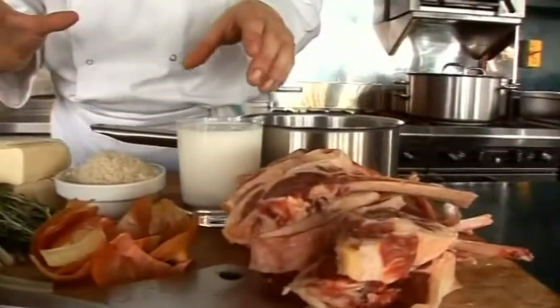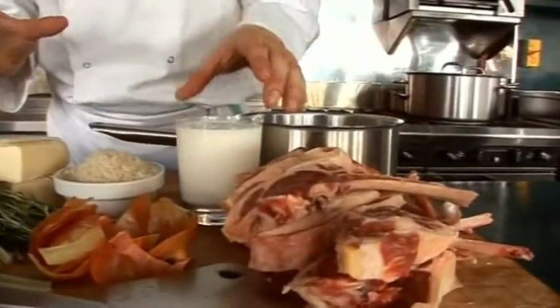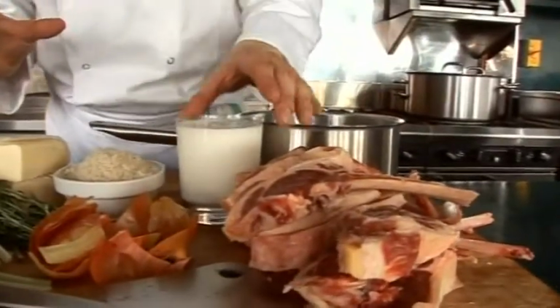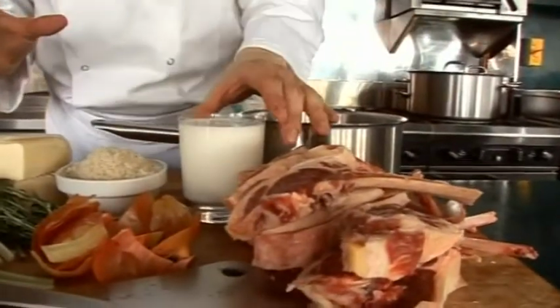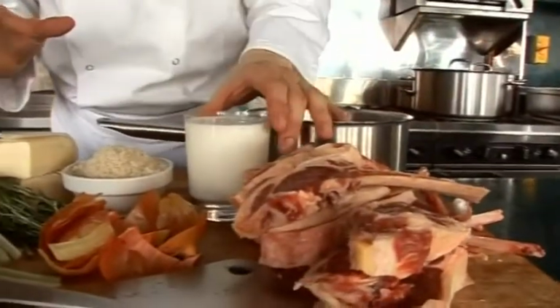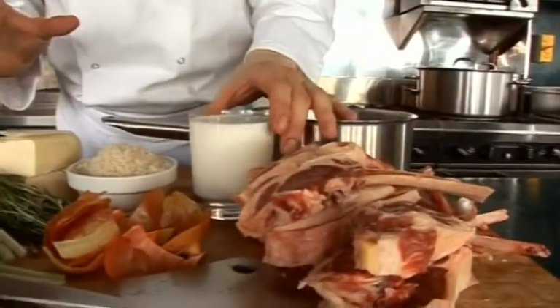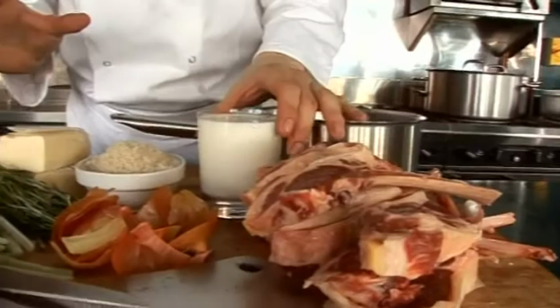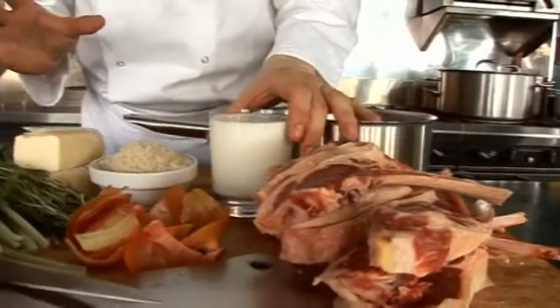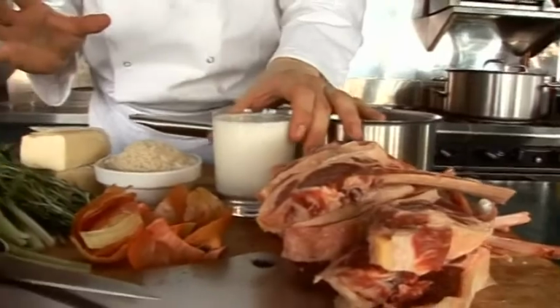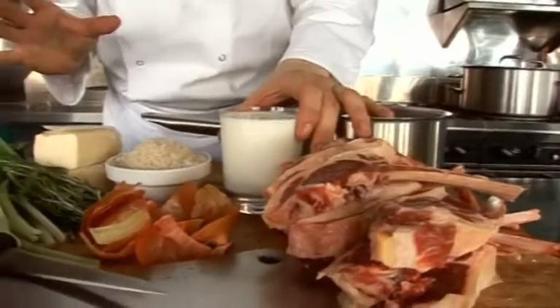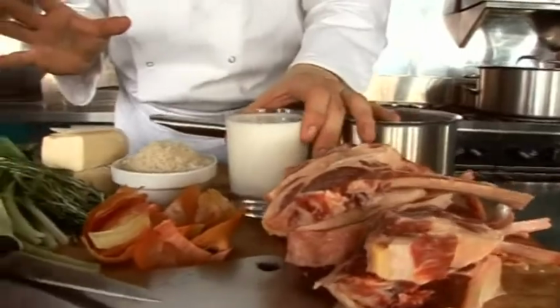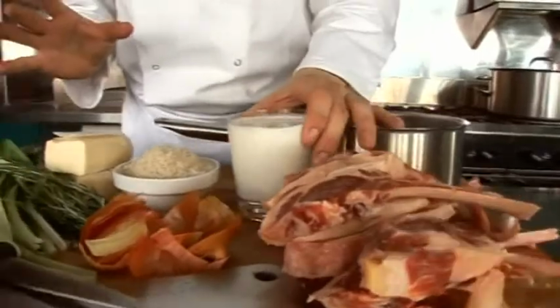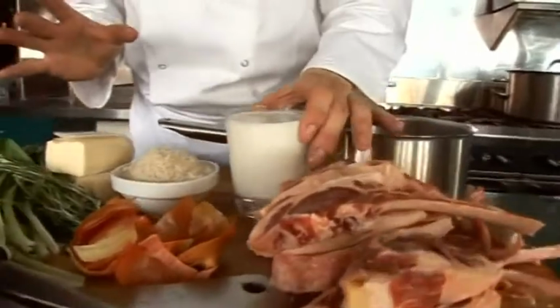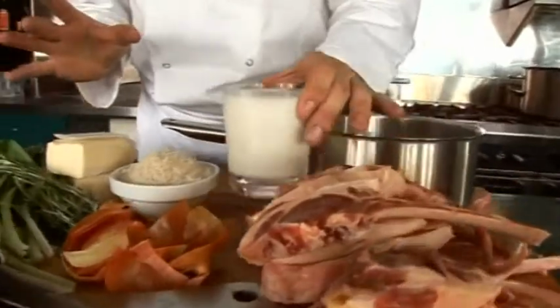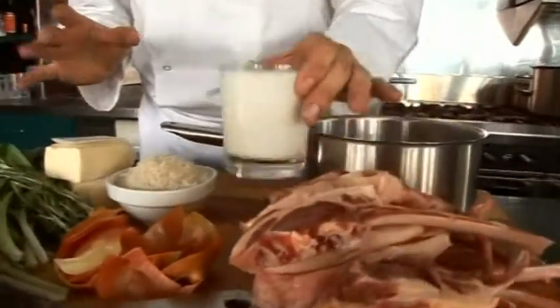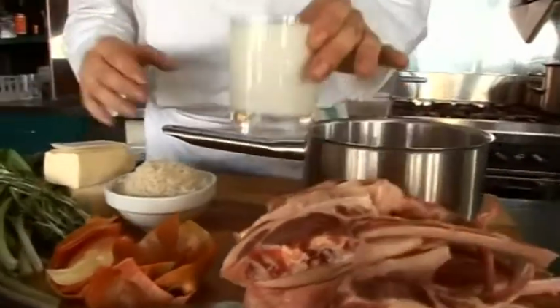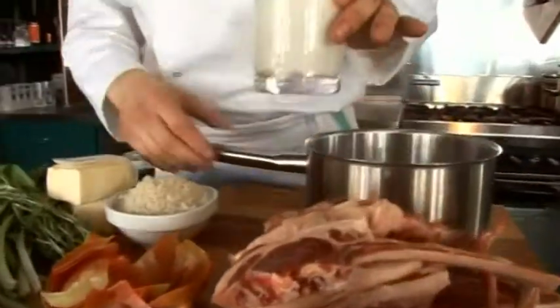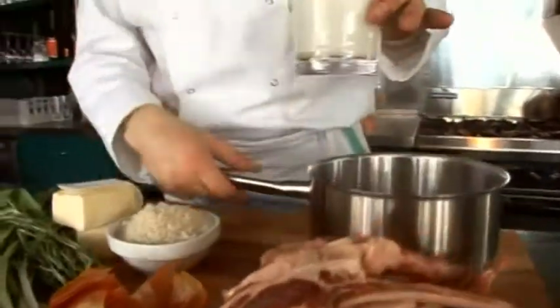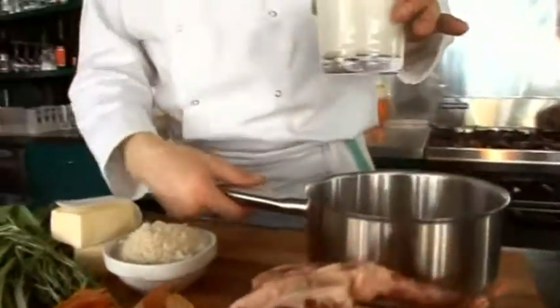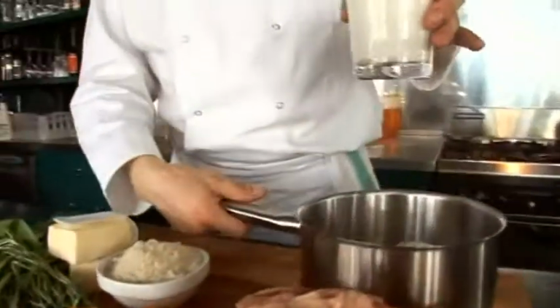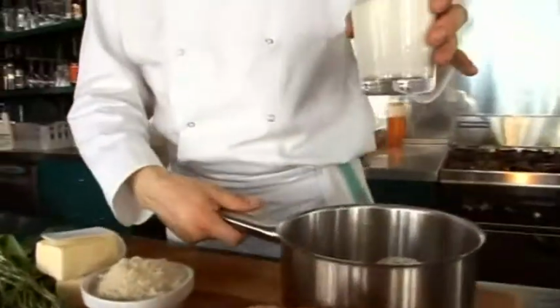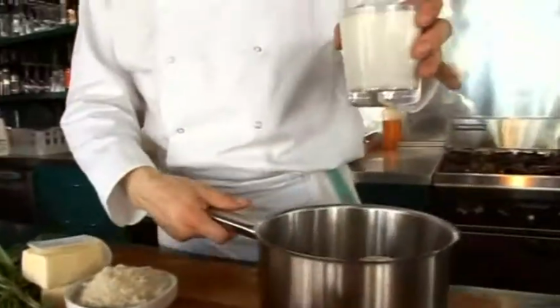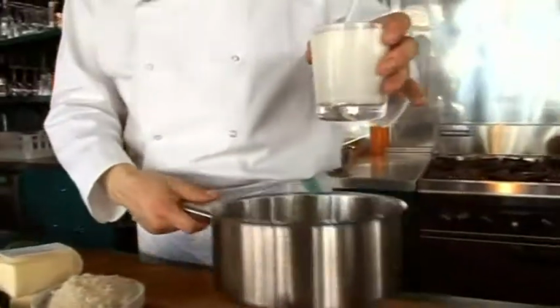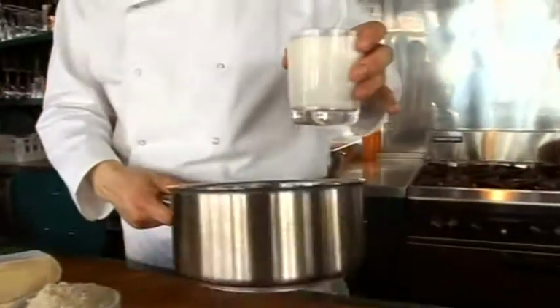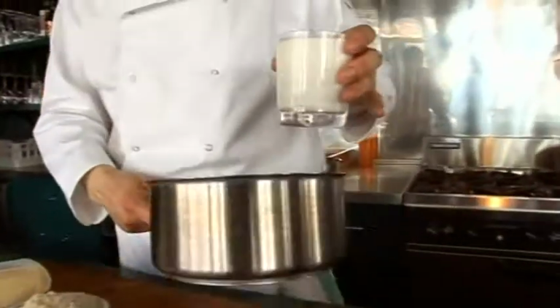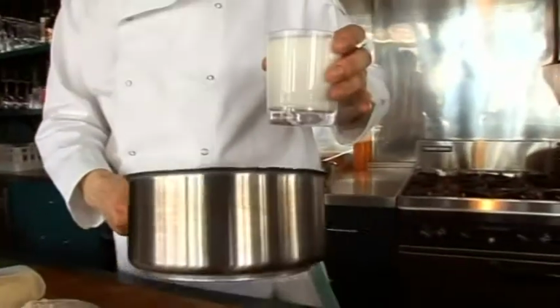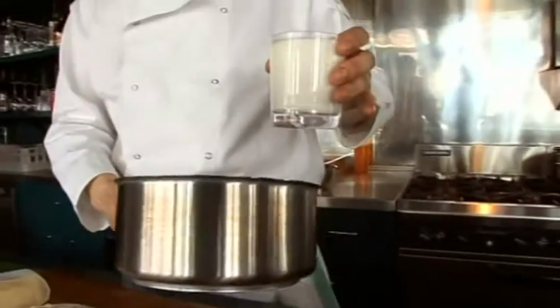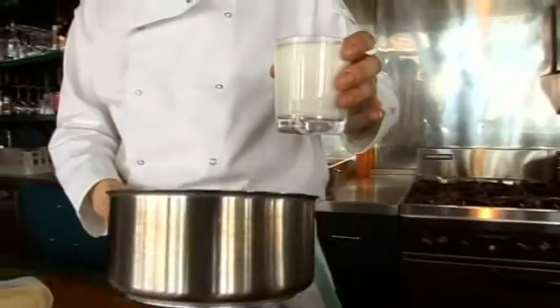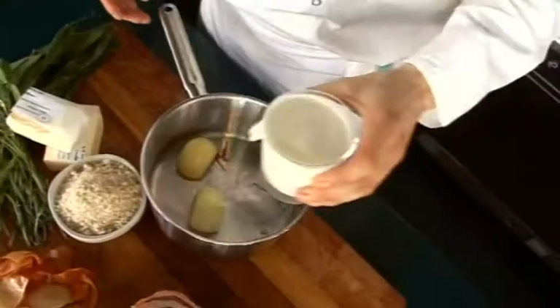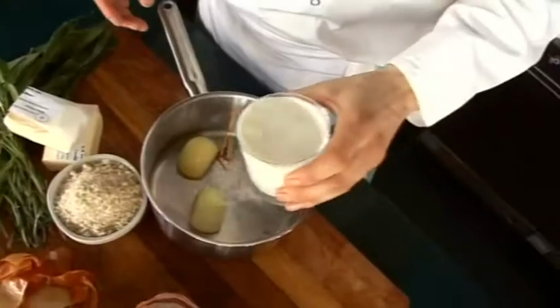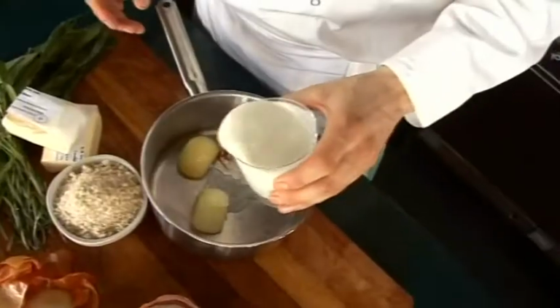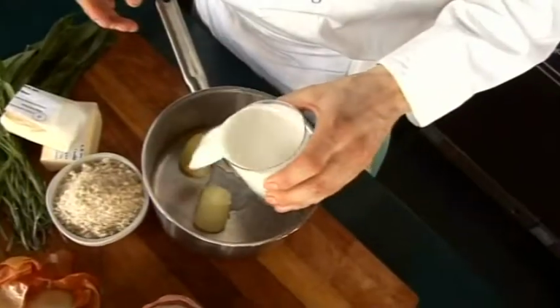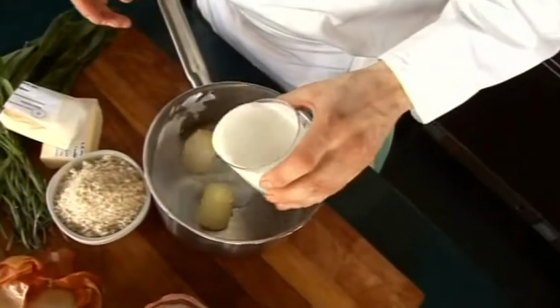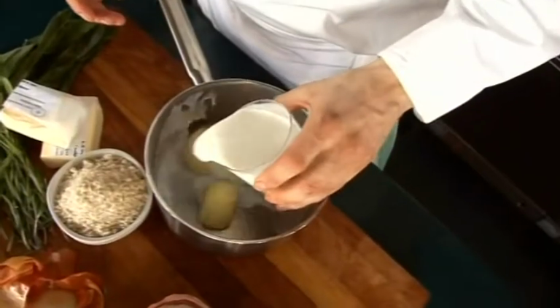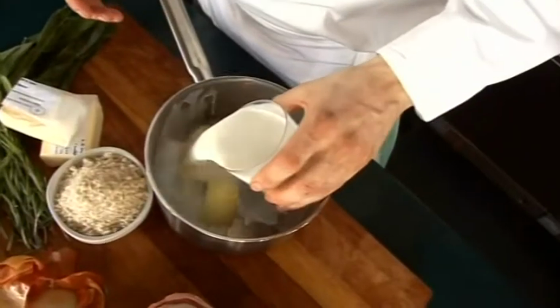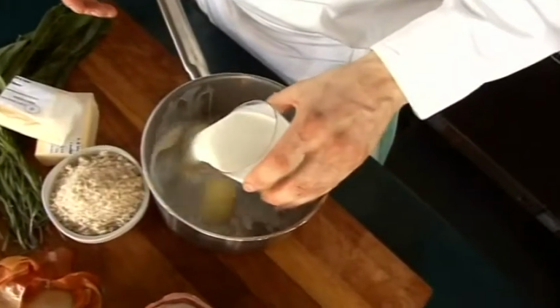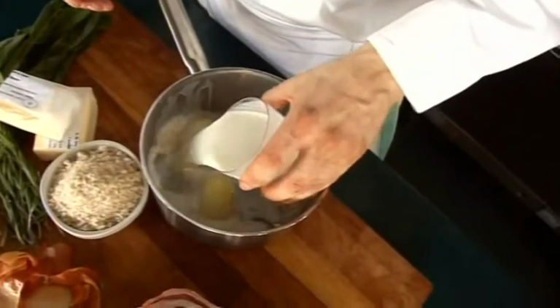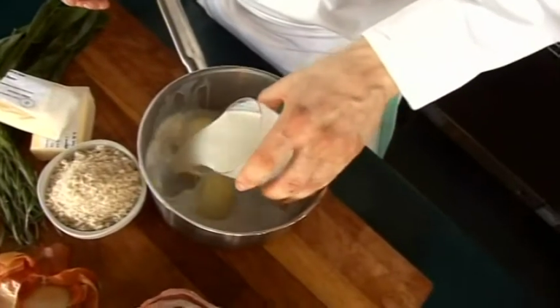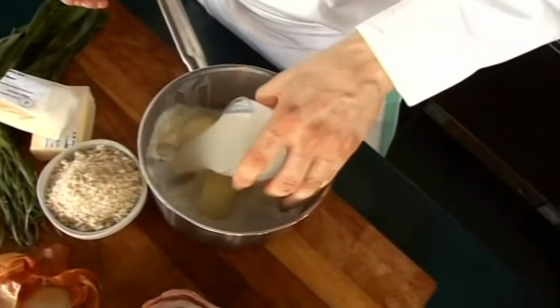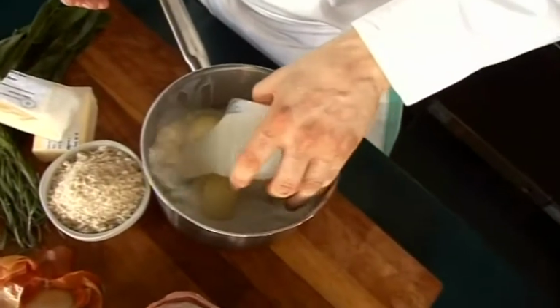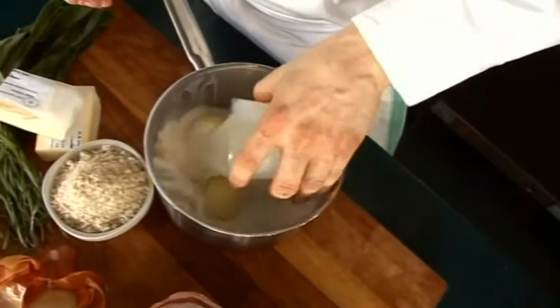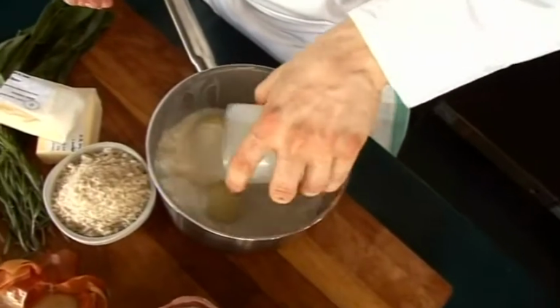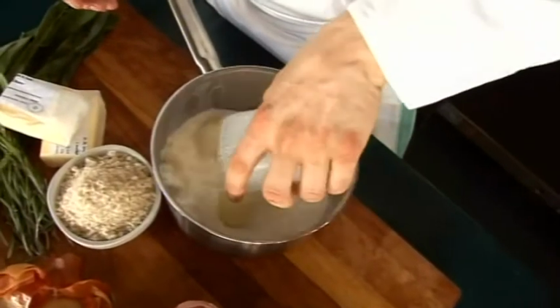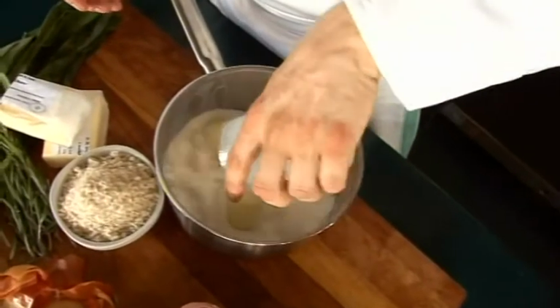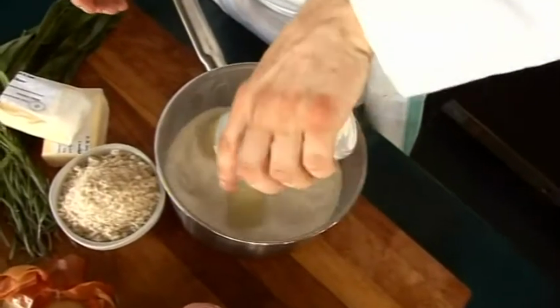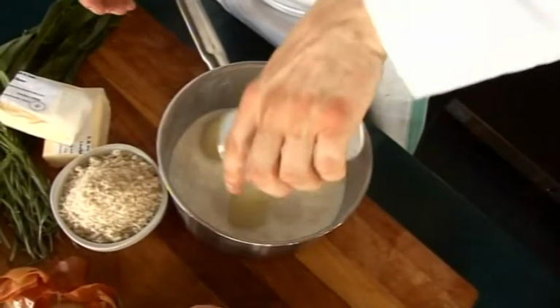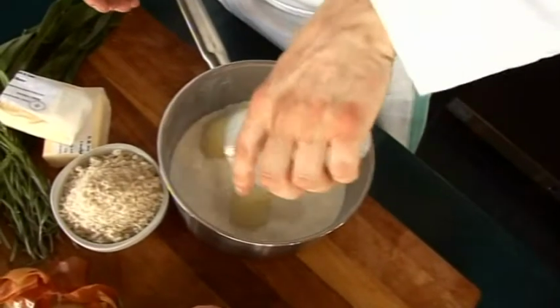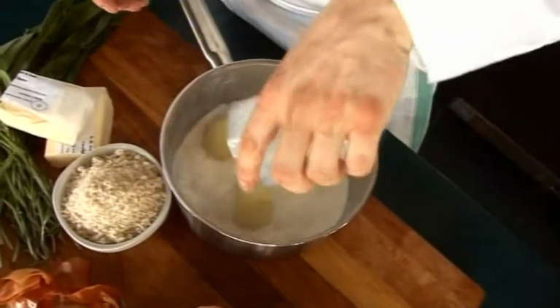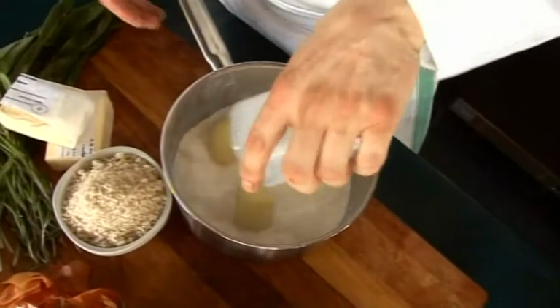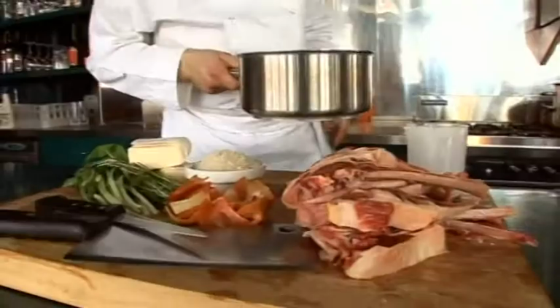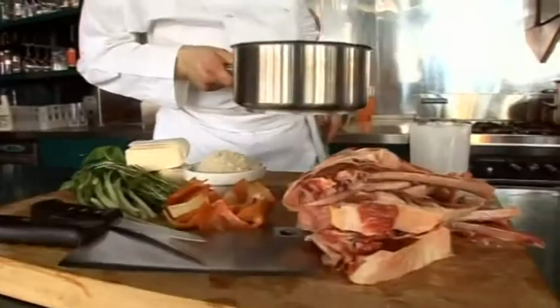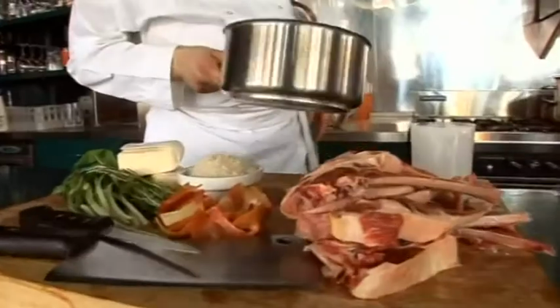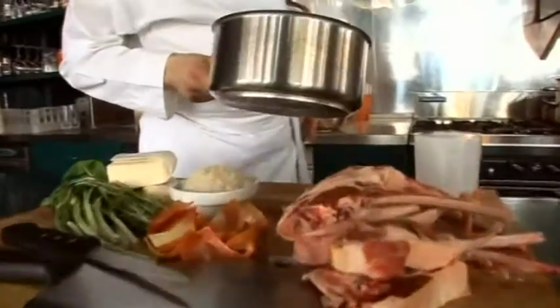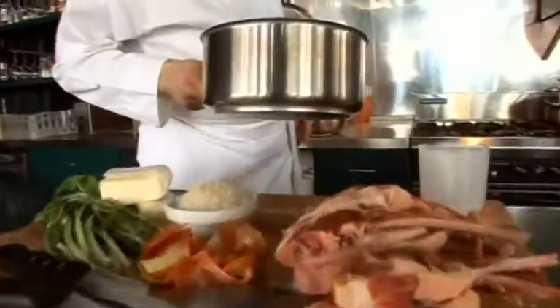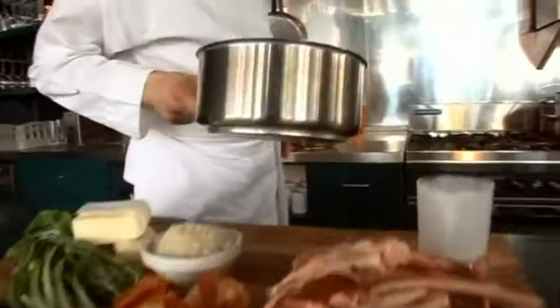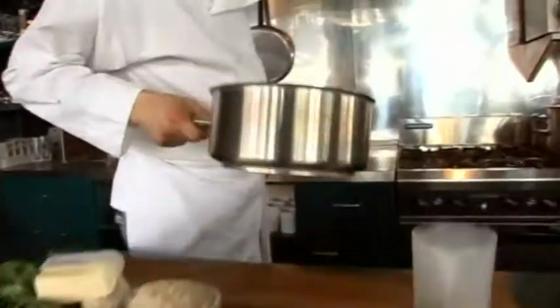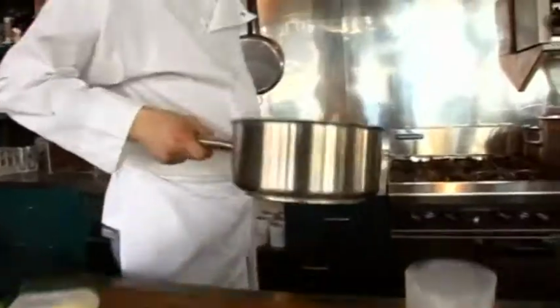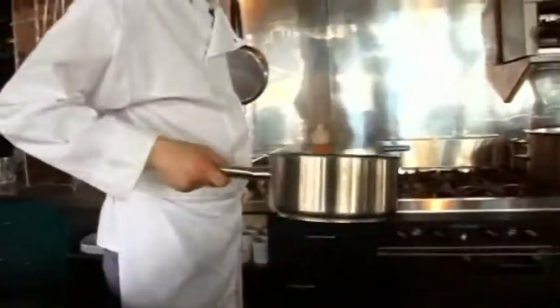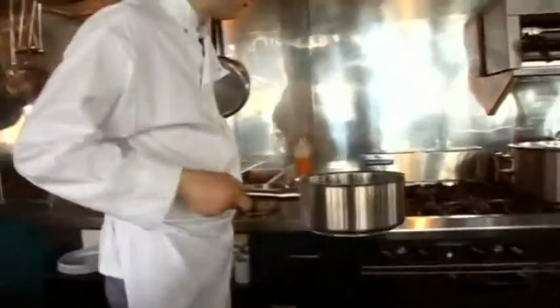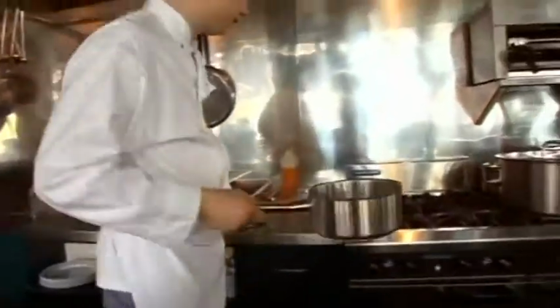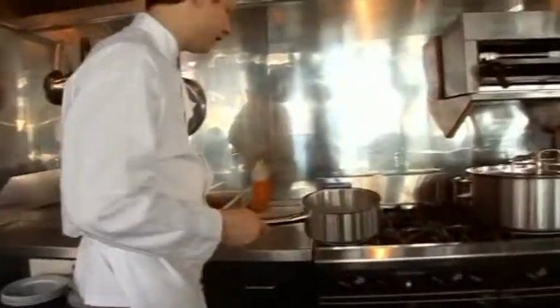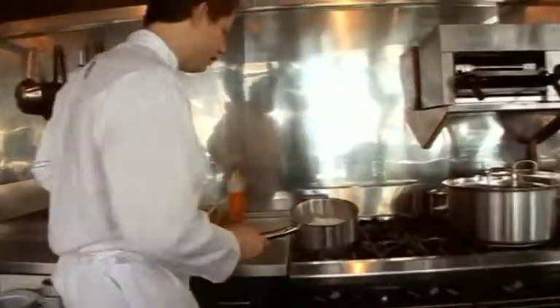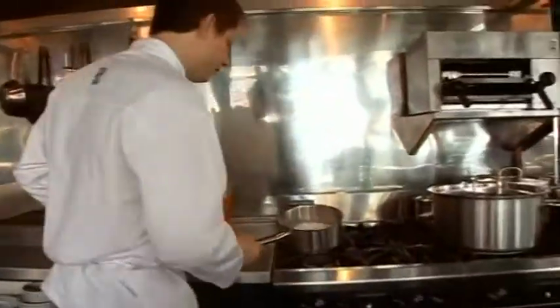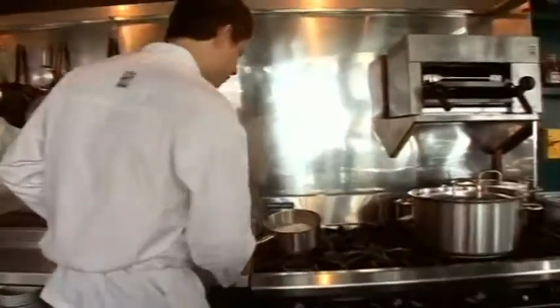First of all, I'm just going to start making my bread sauce. I'm putting that in there. That's going on the heat.